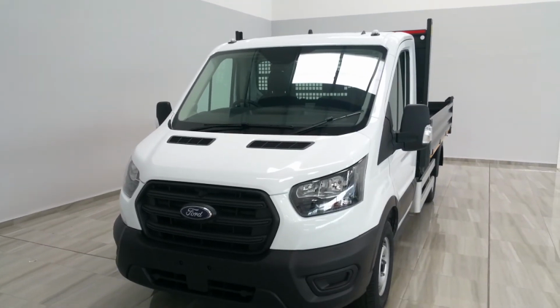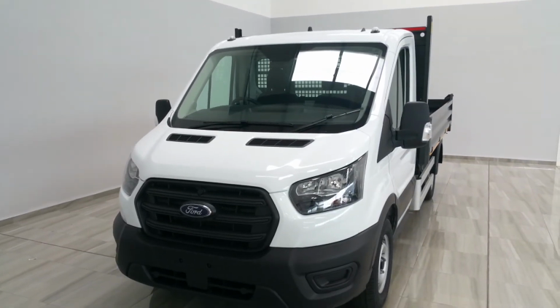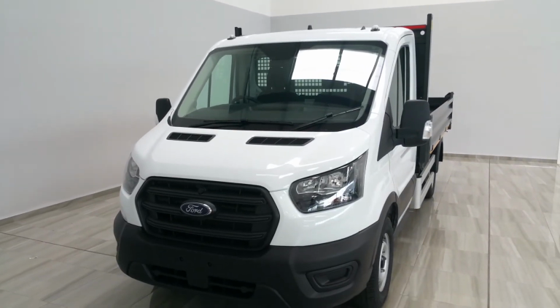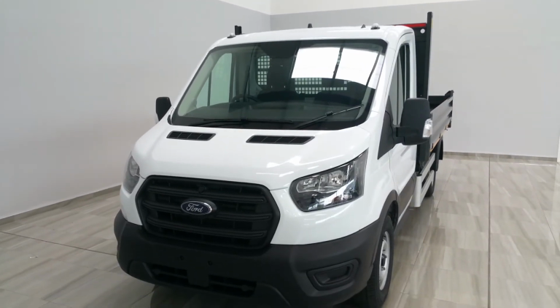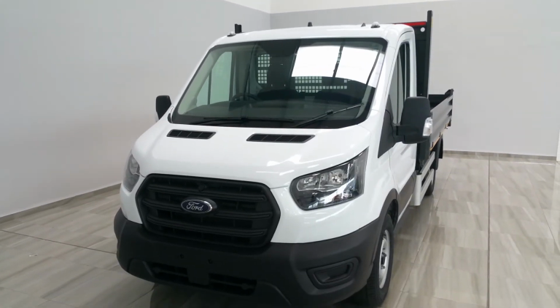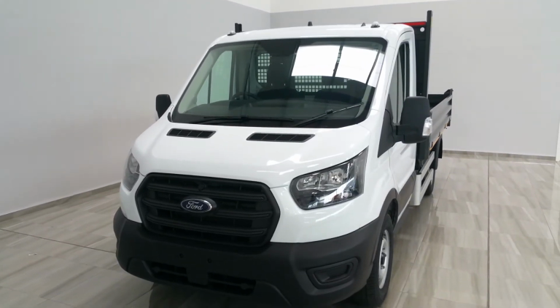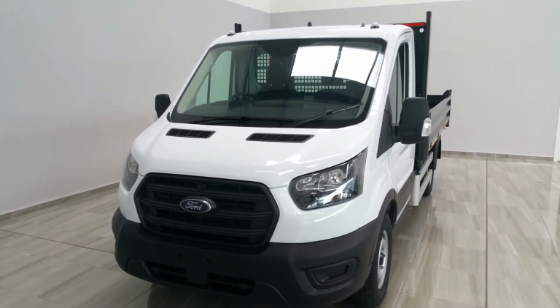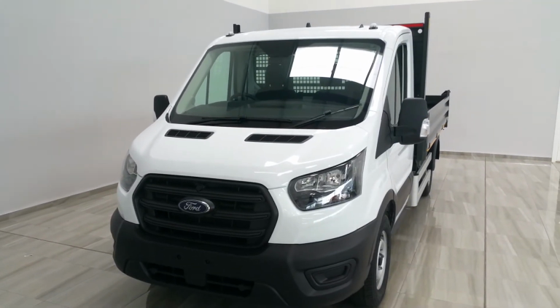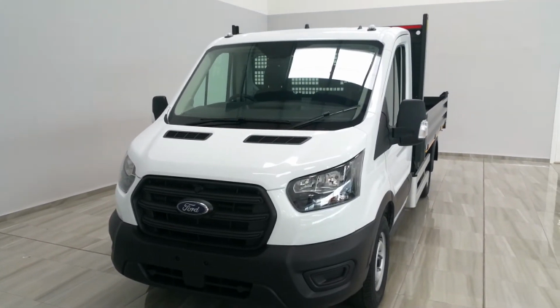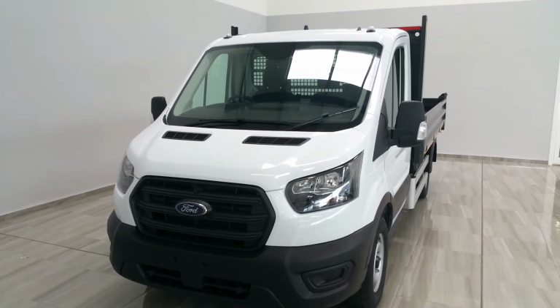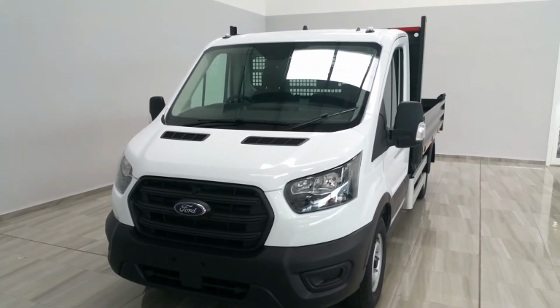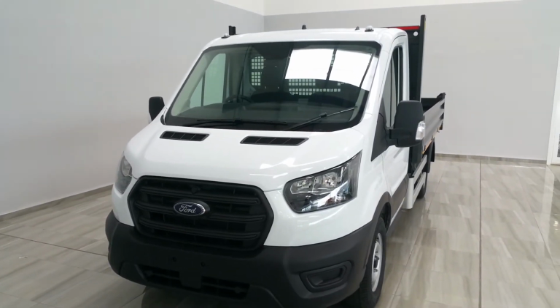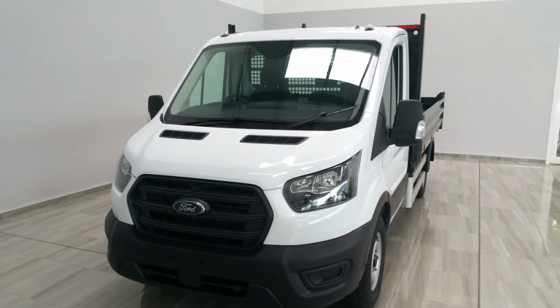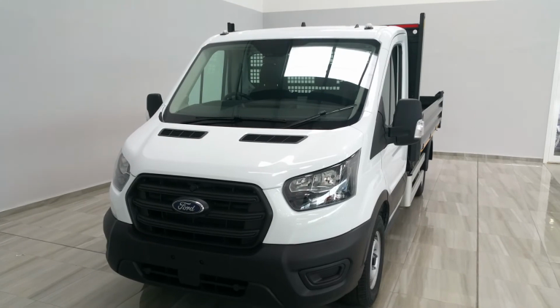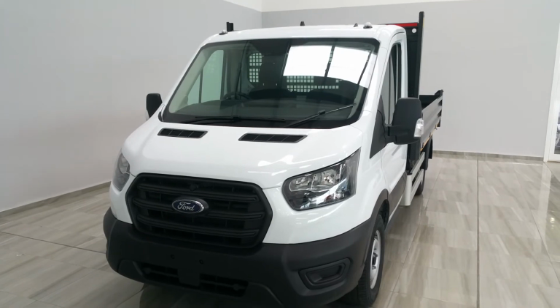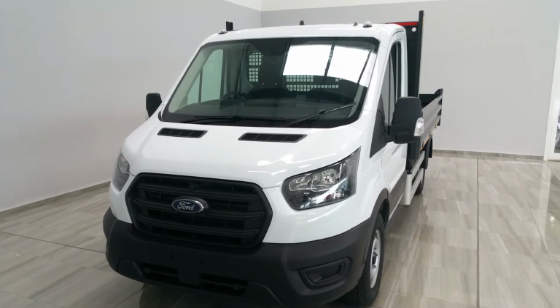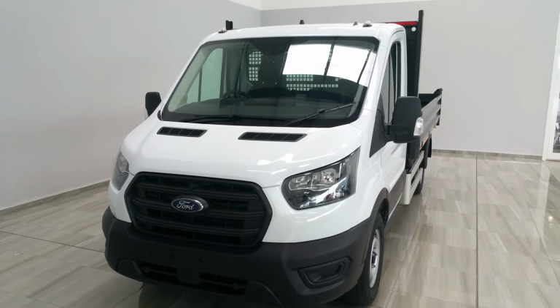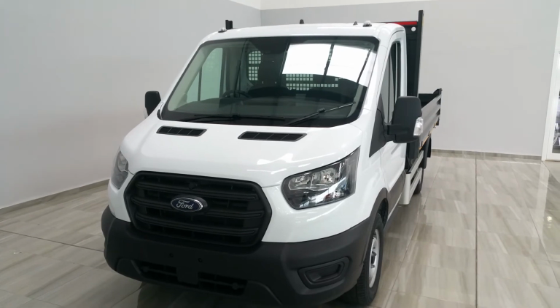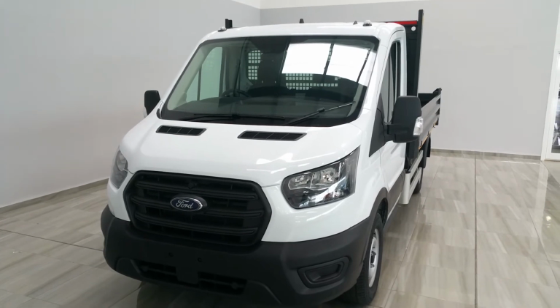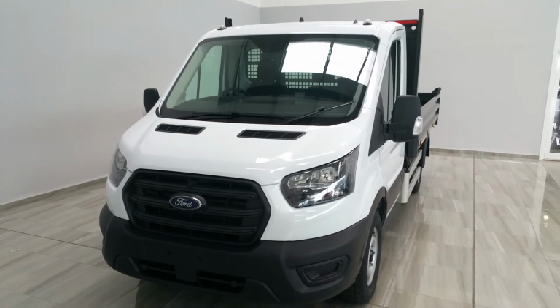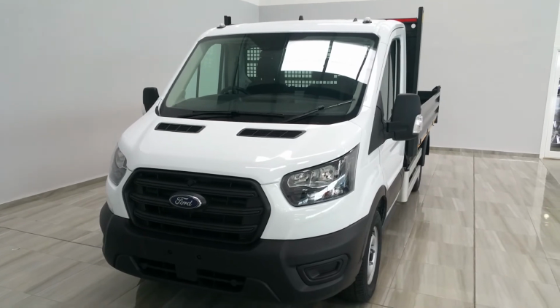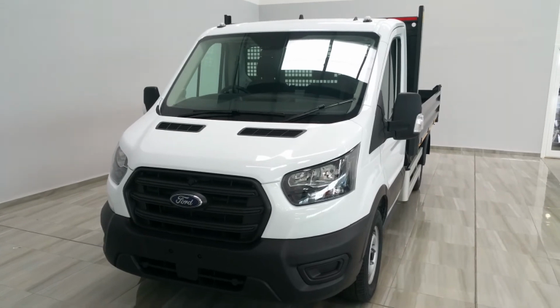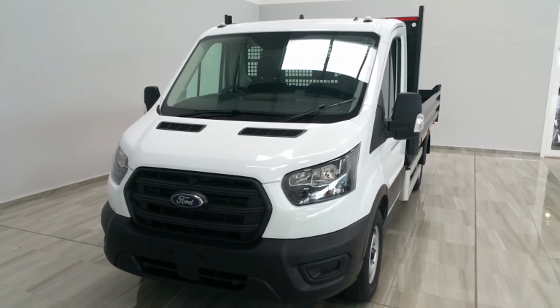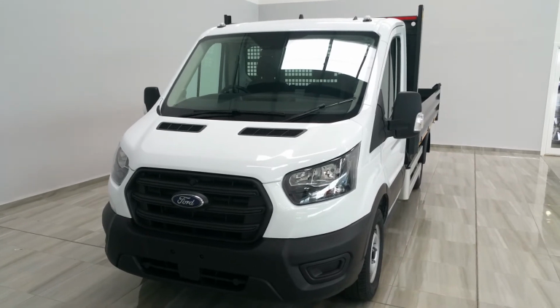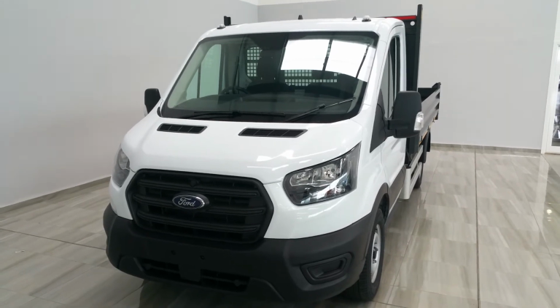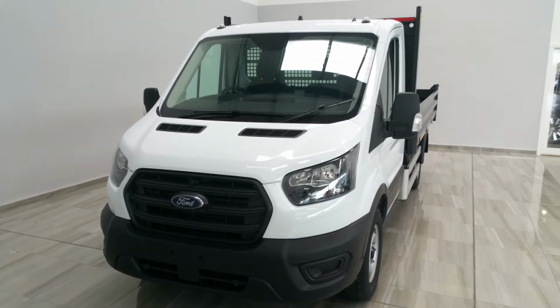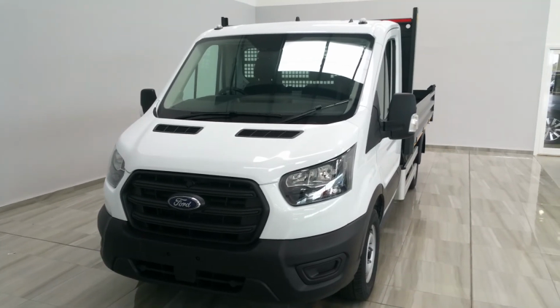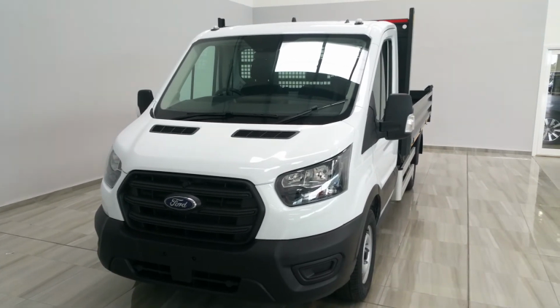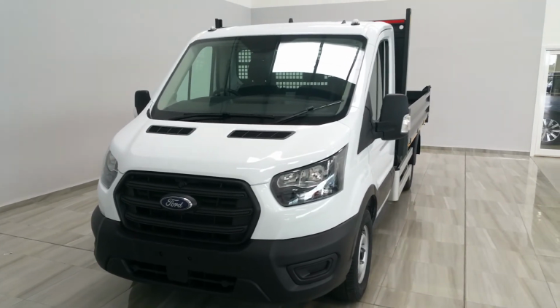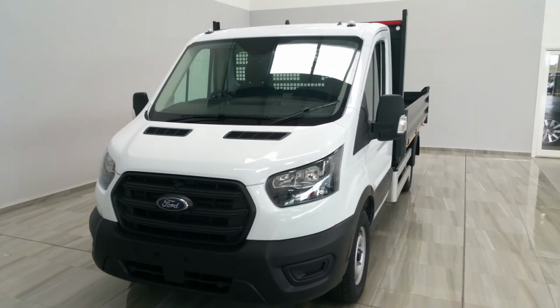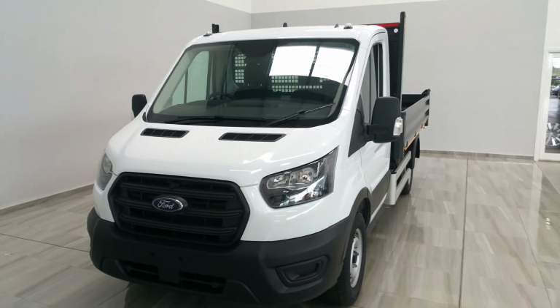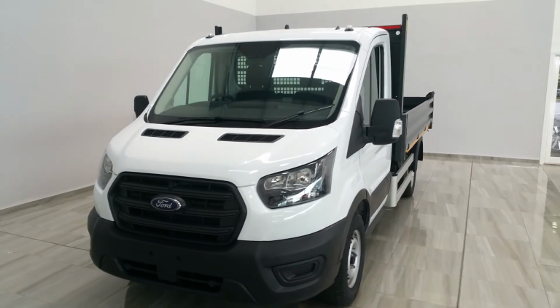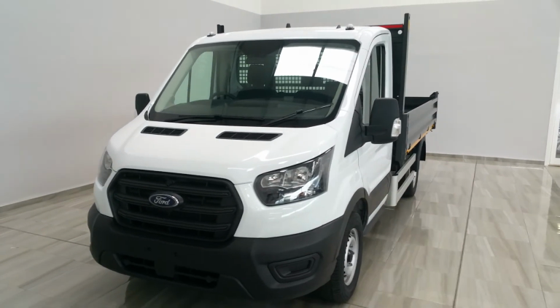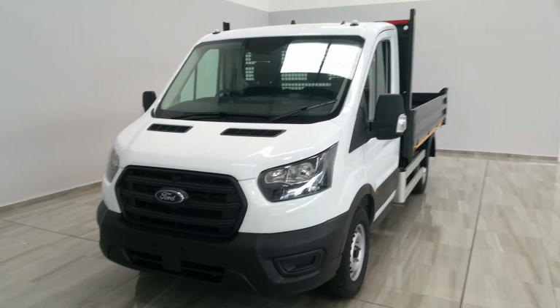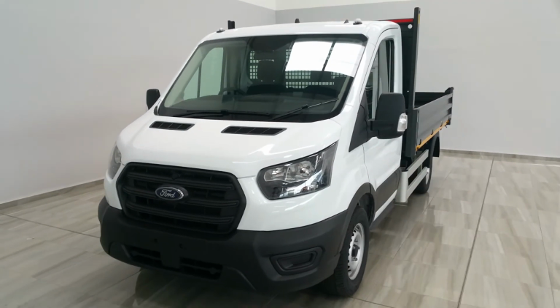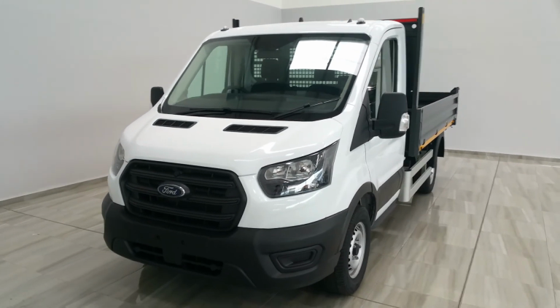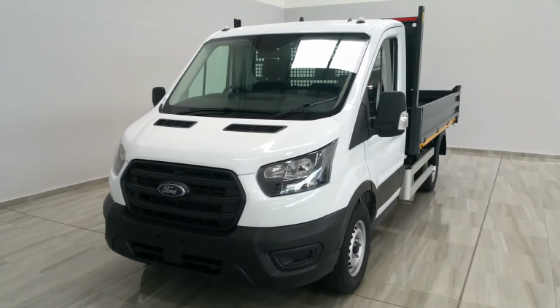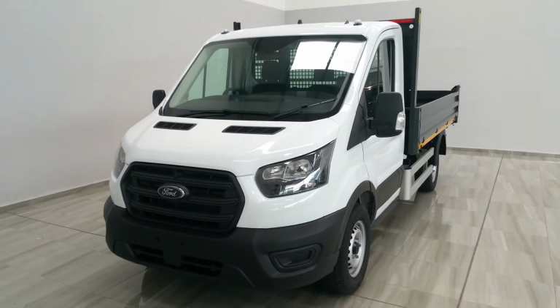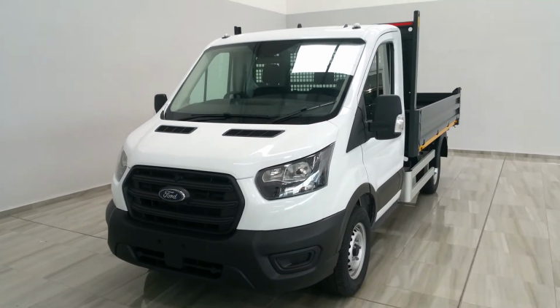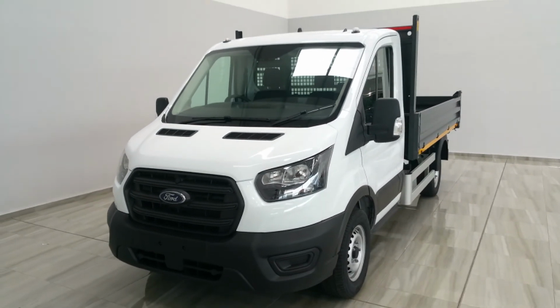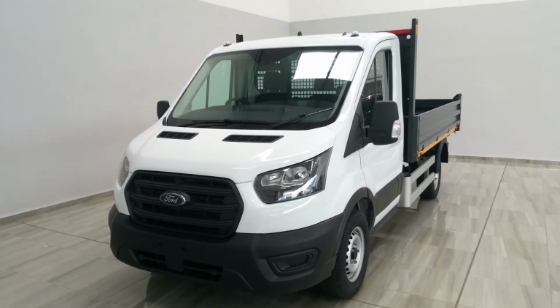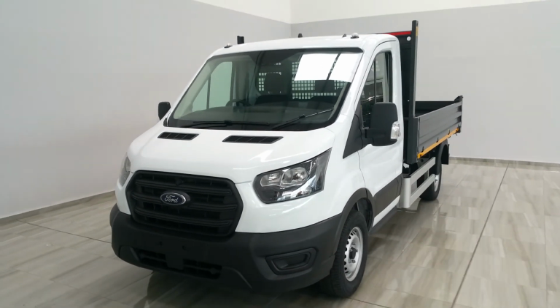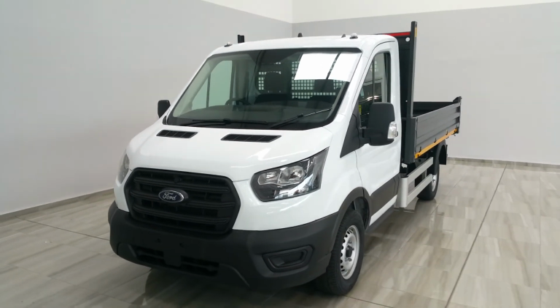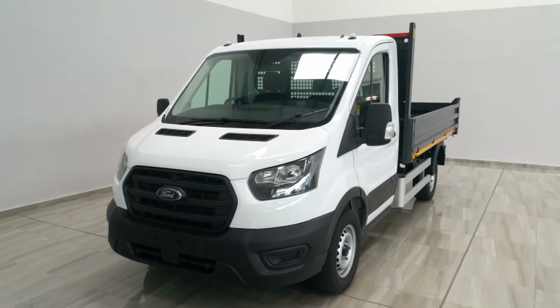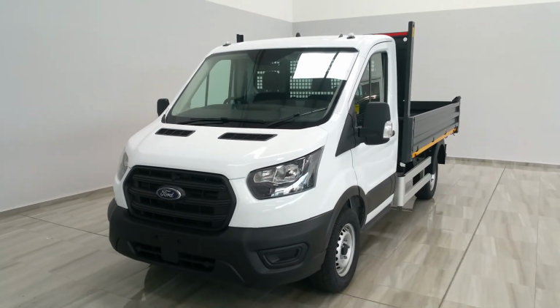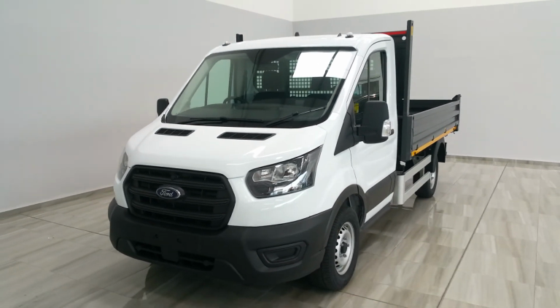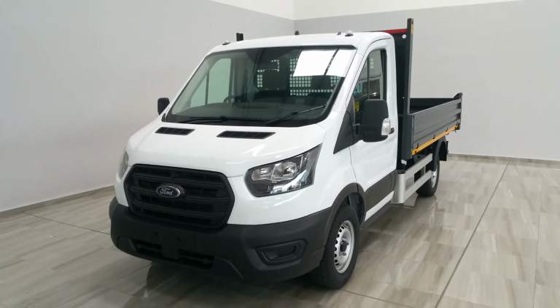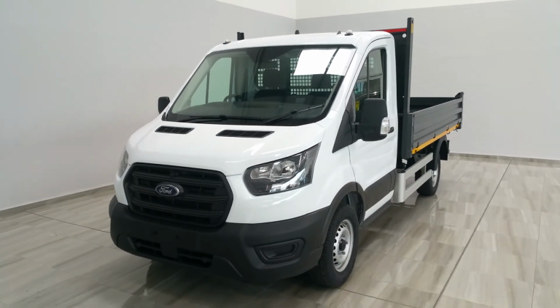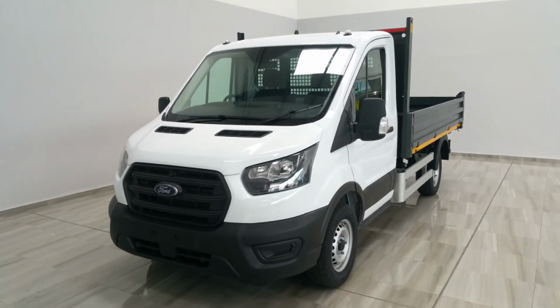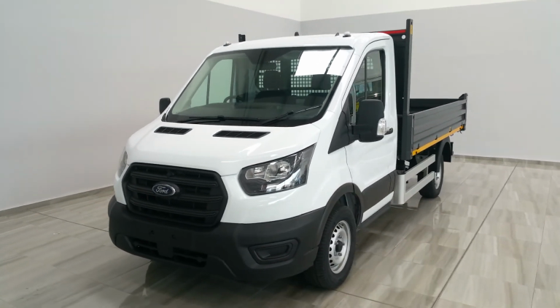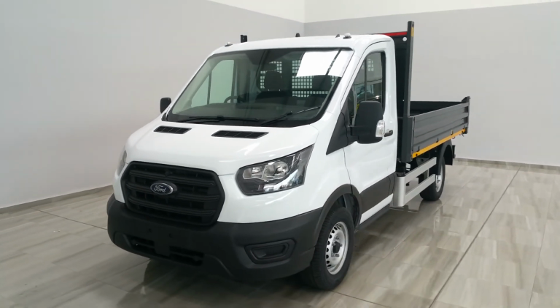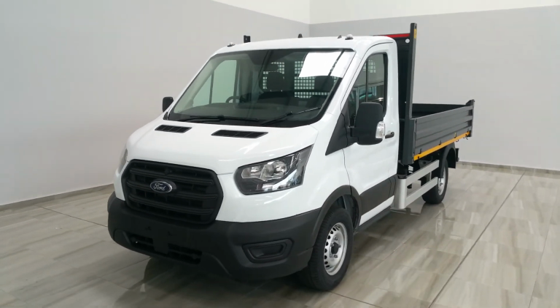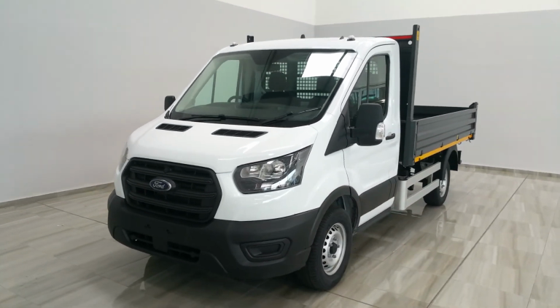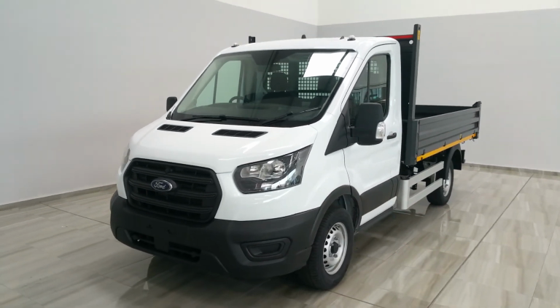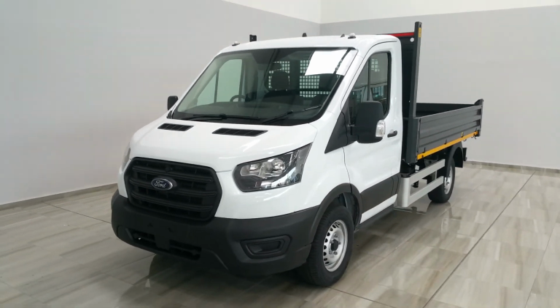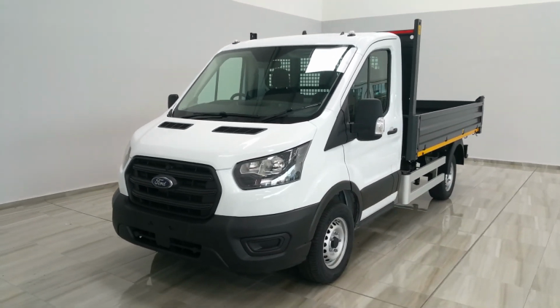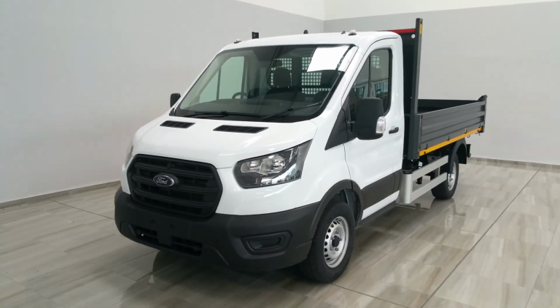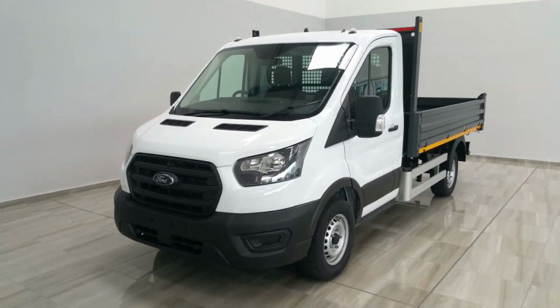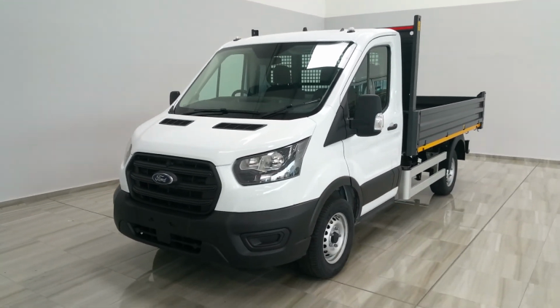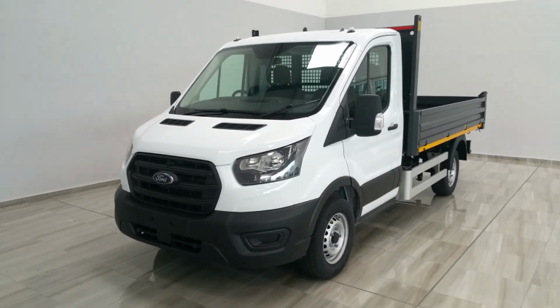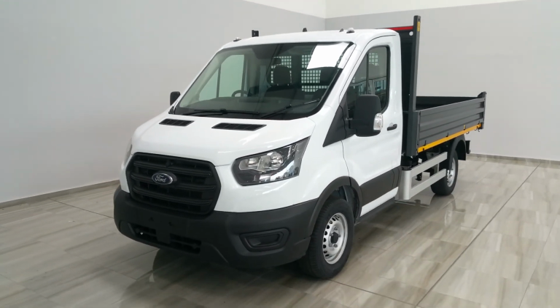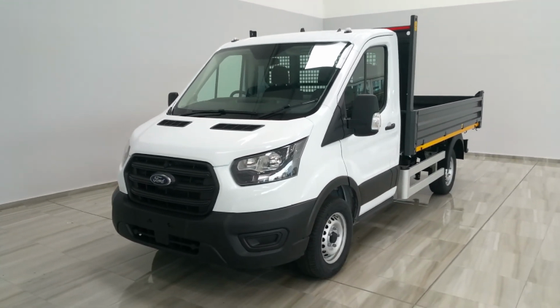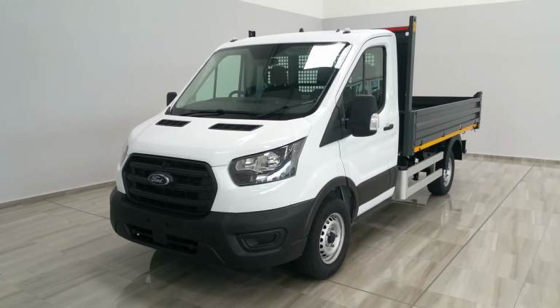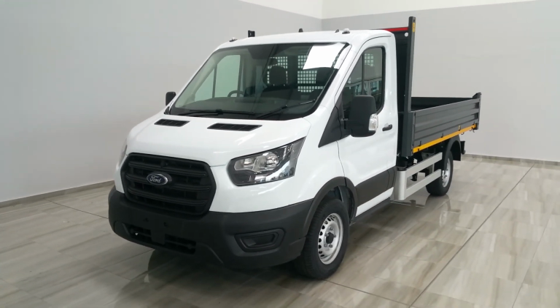For more information on the Transit tipper and the rest of our range, please contact us on 045 431 725.